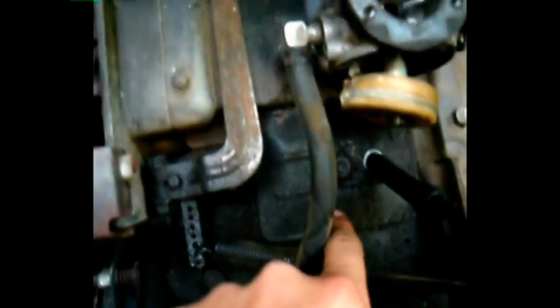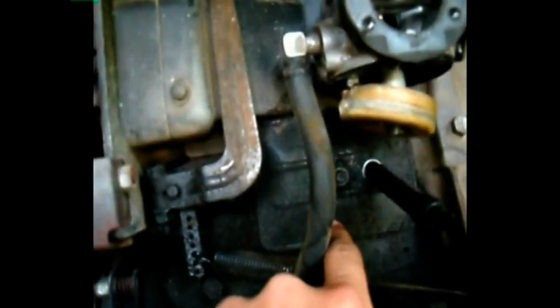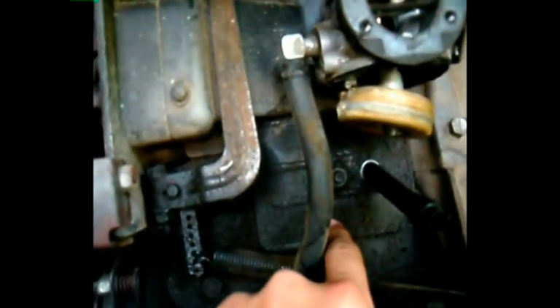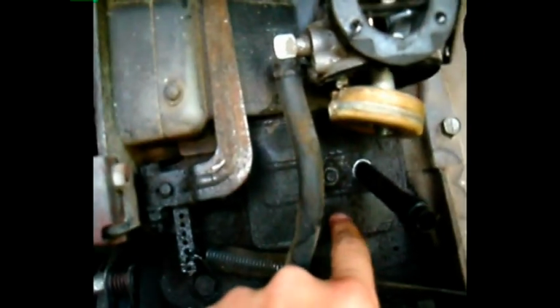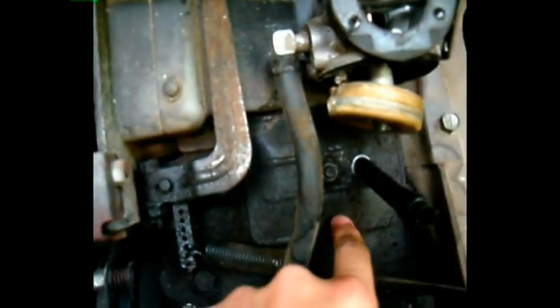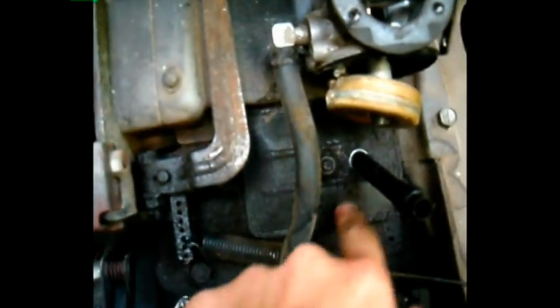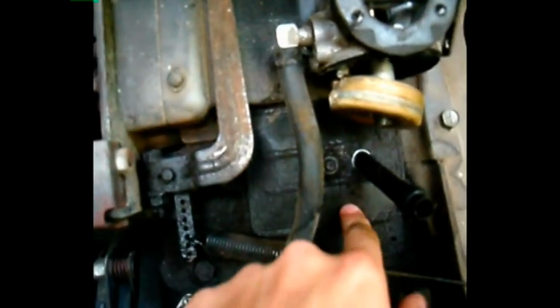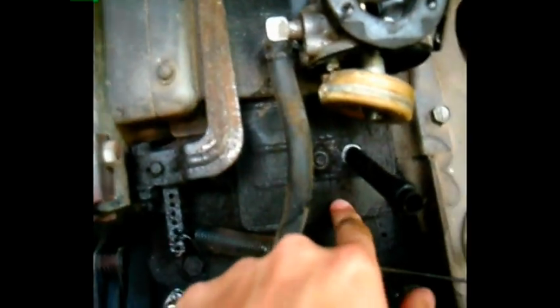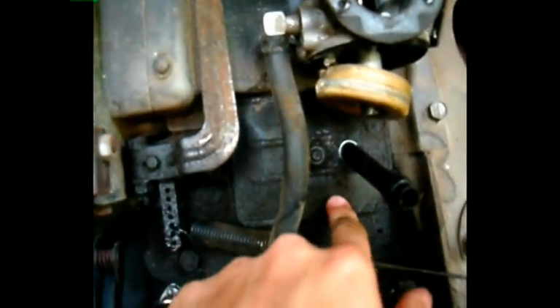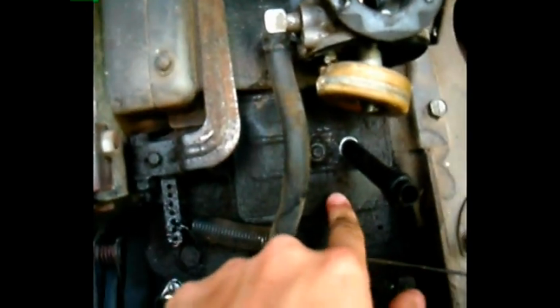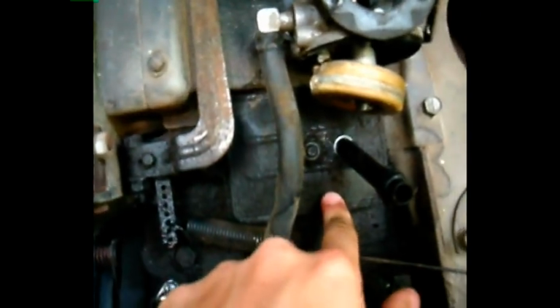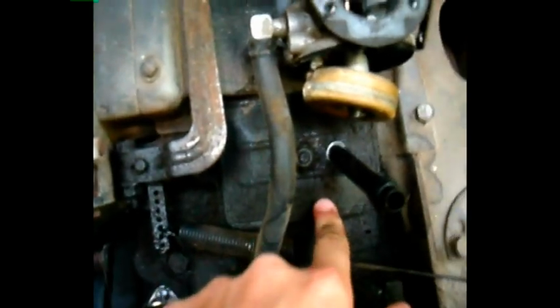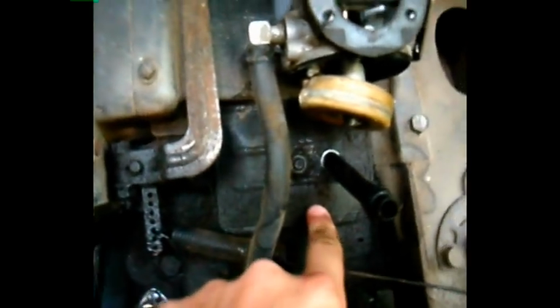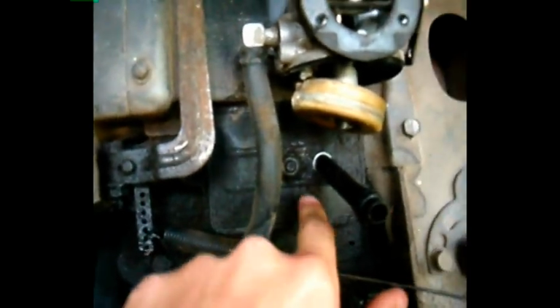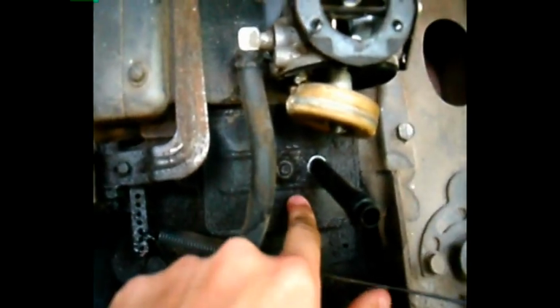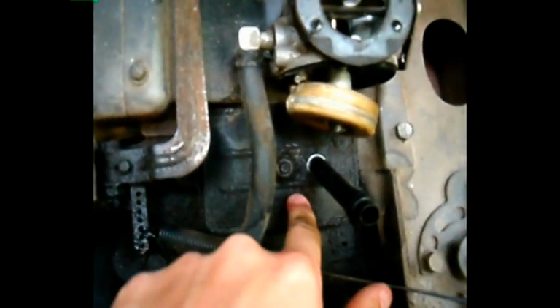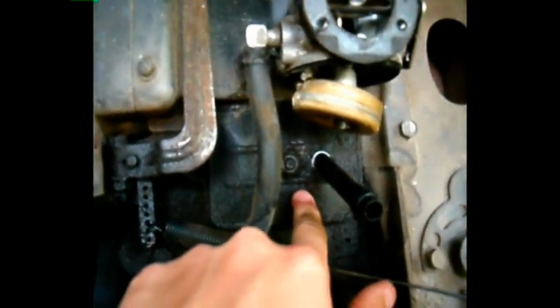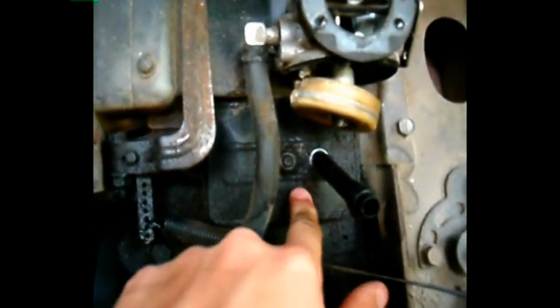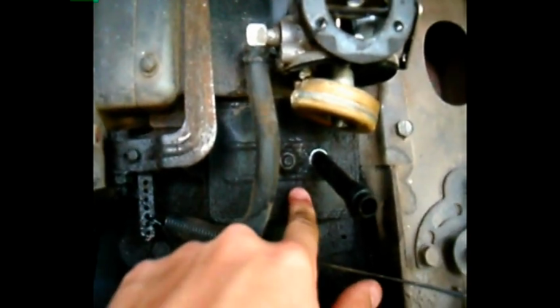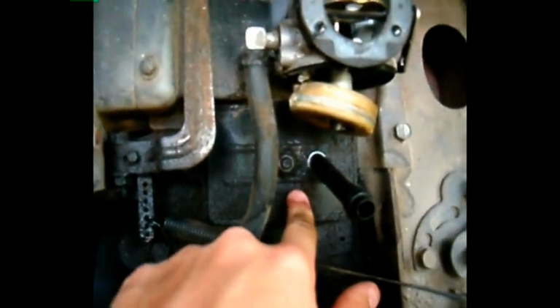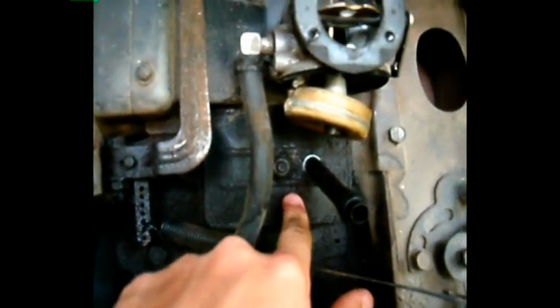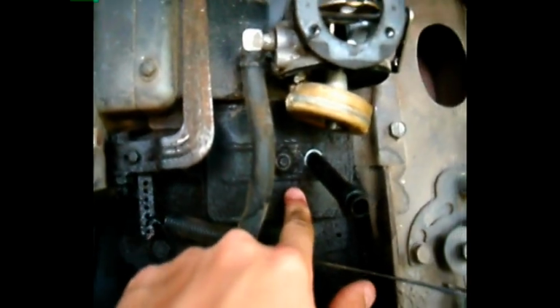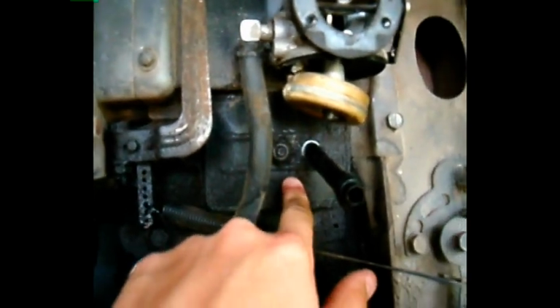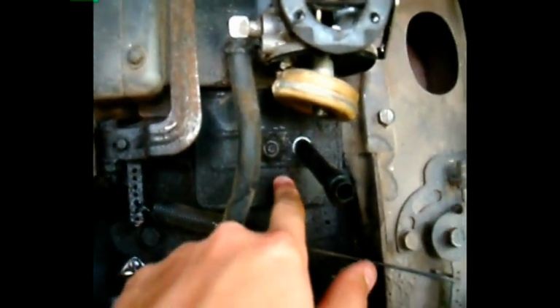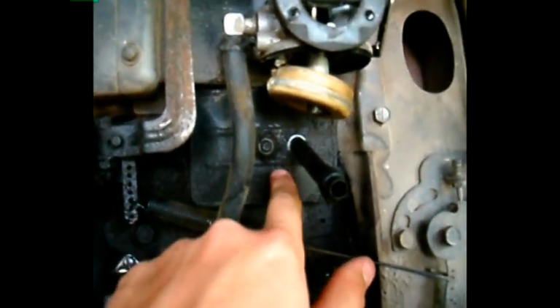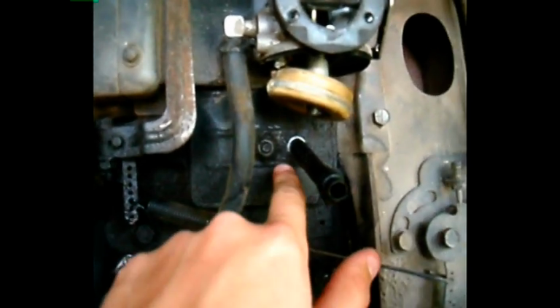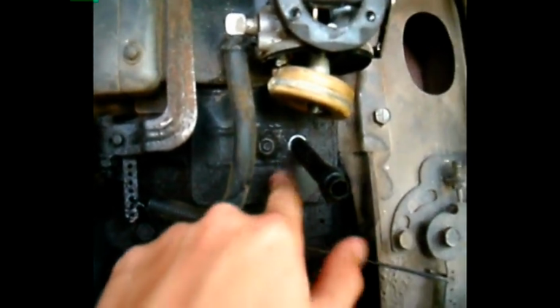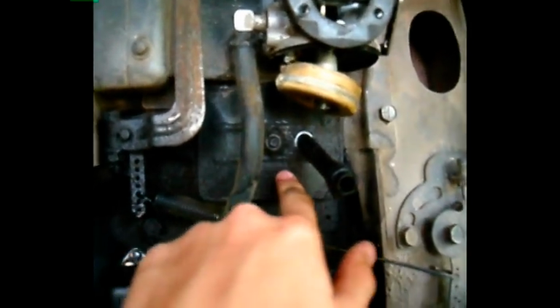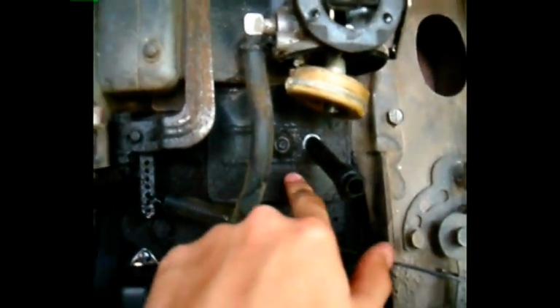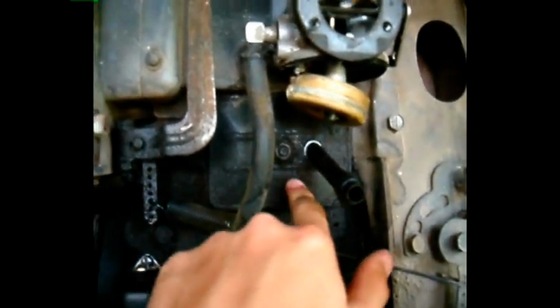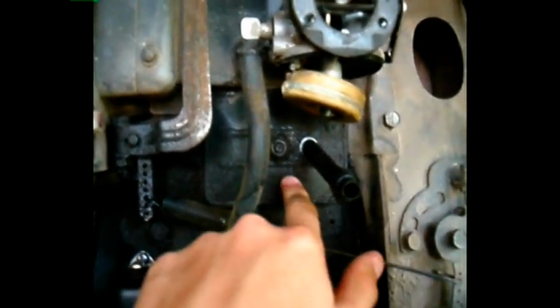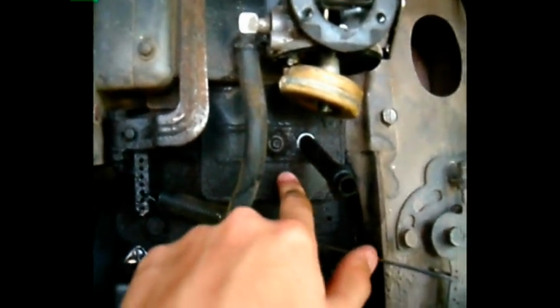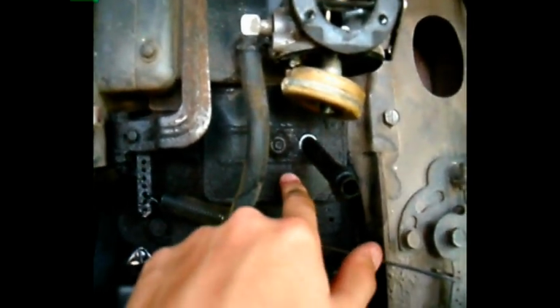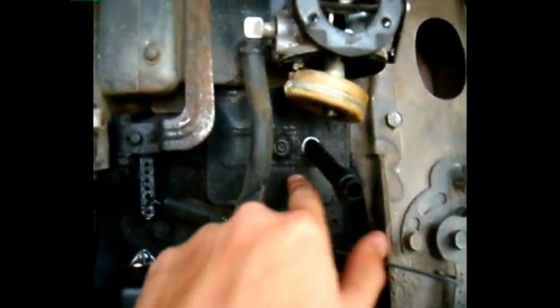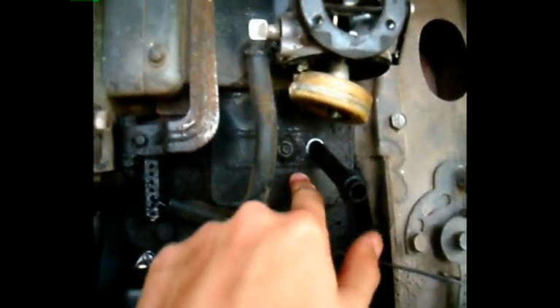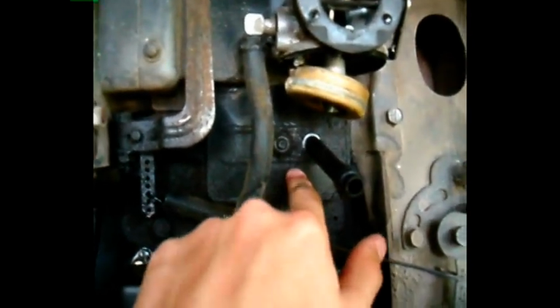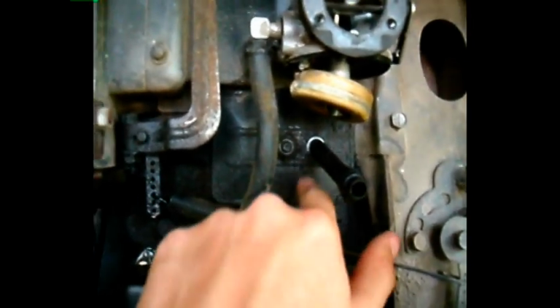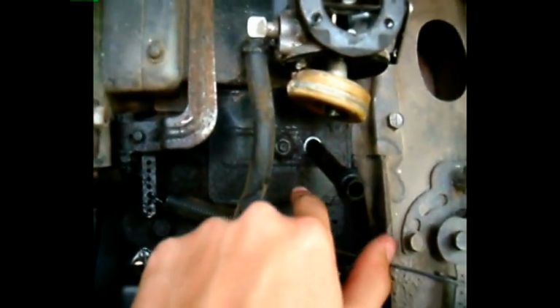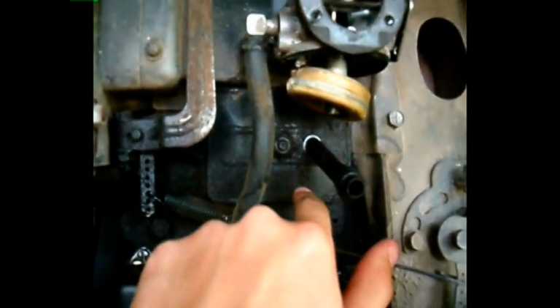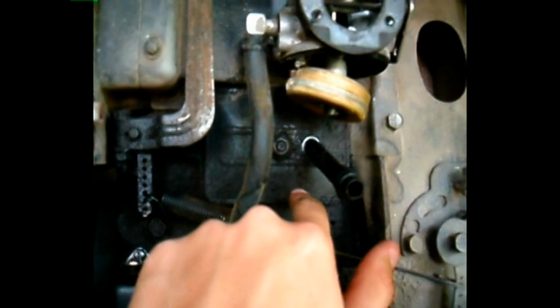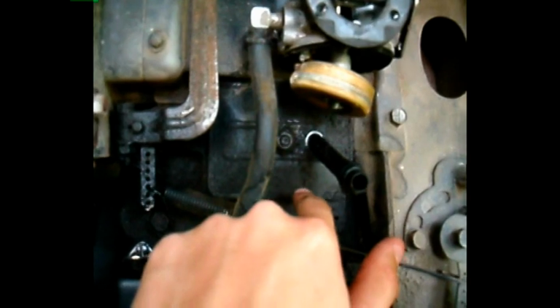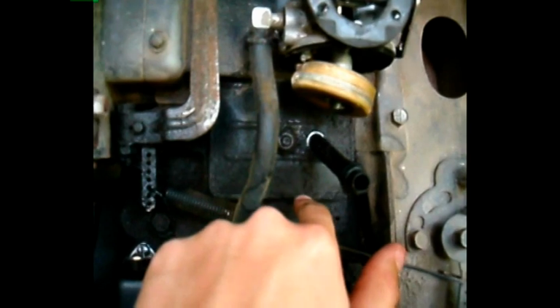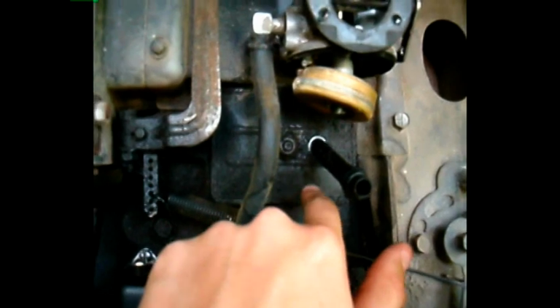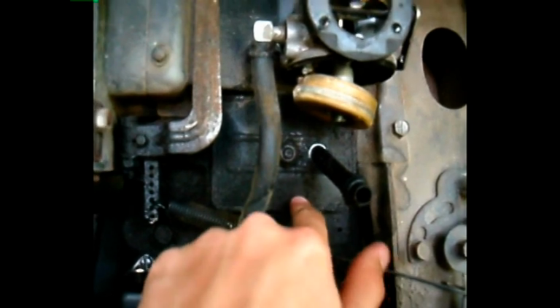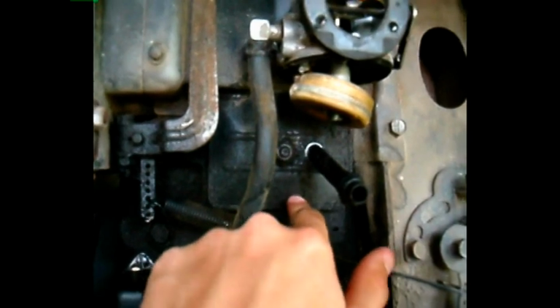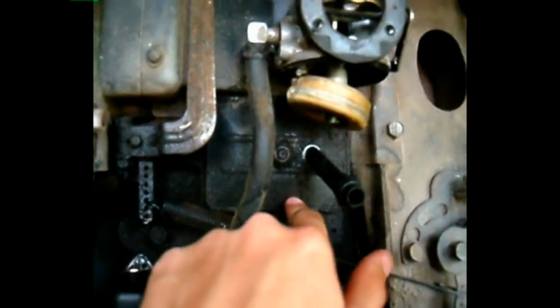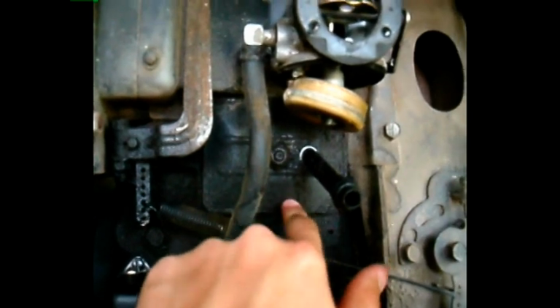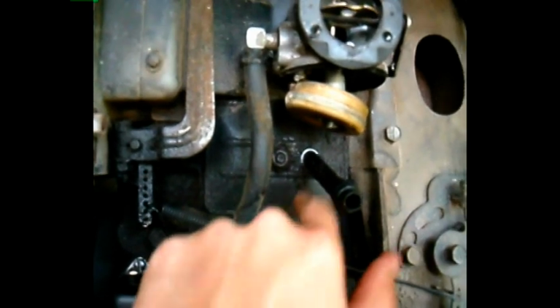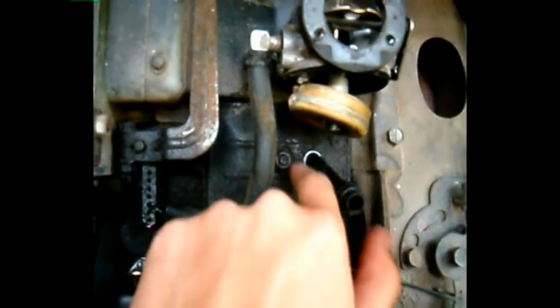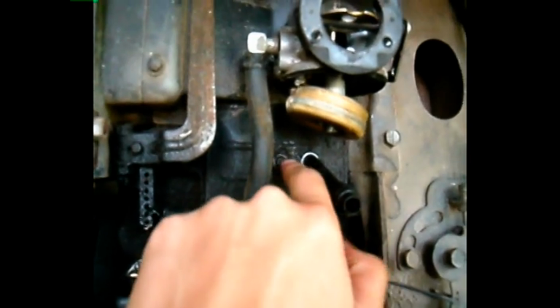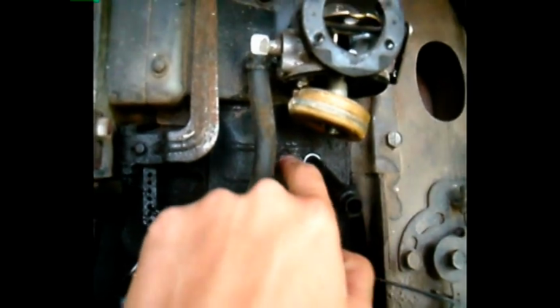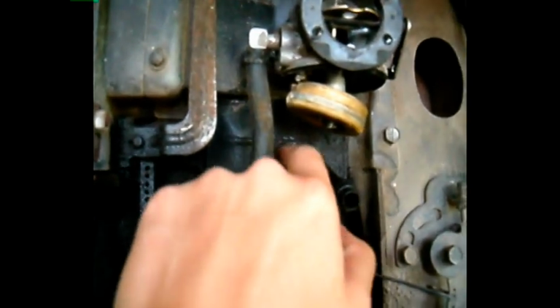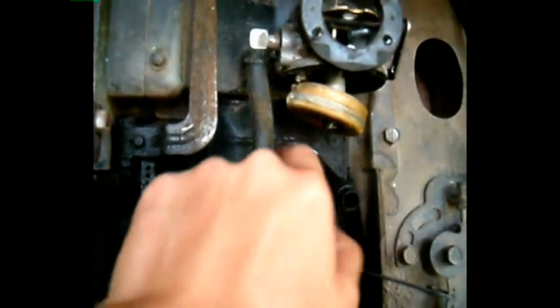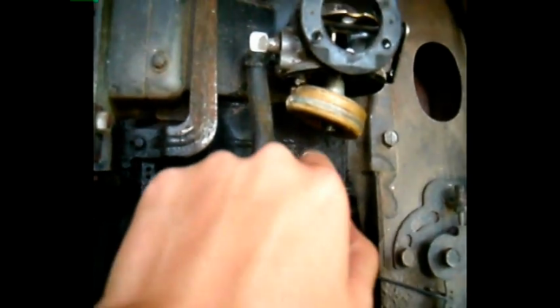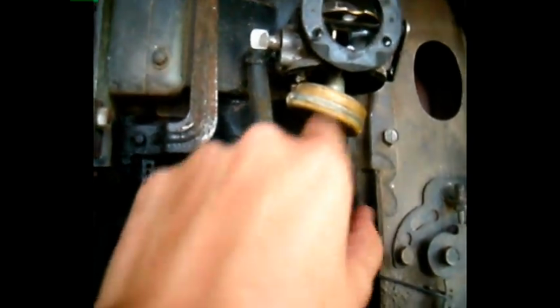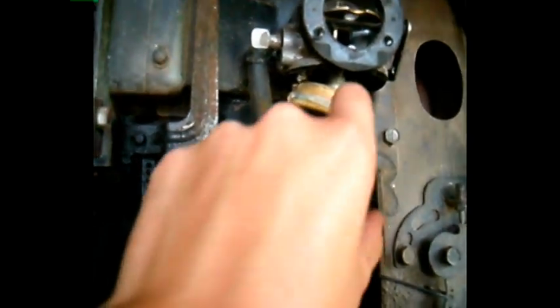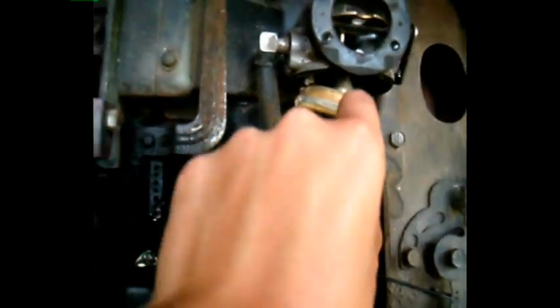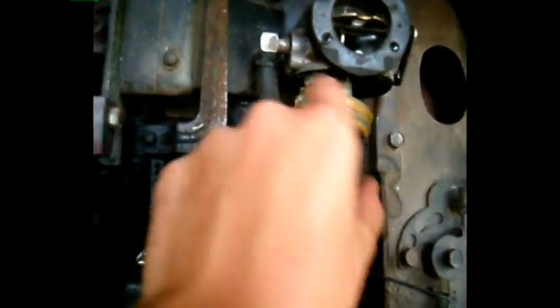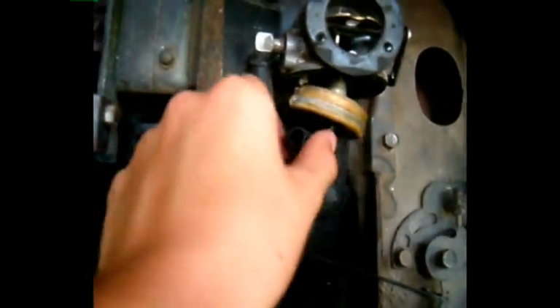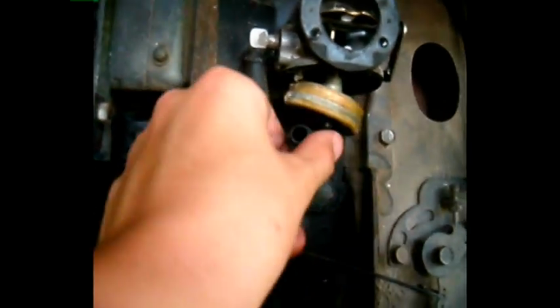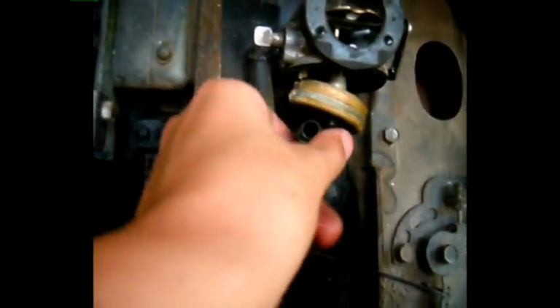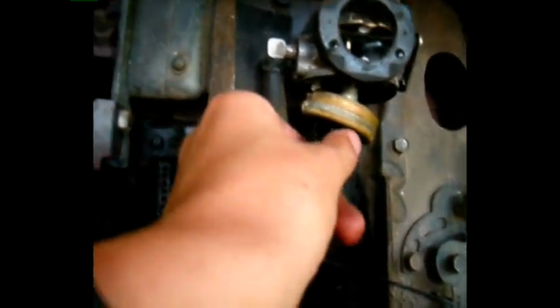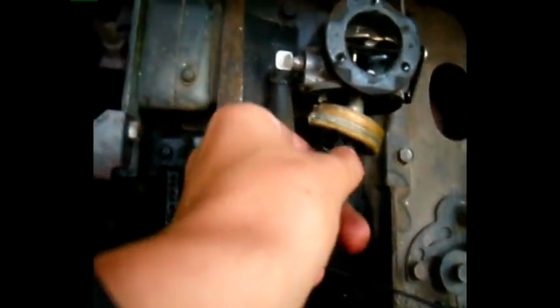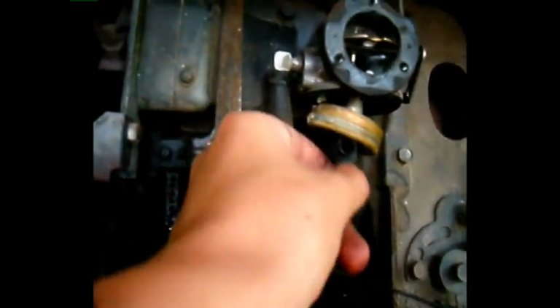Behind this plate is the valves — this is where you would go and adjust the valves. I'm not going to take it off right now.